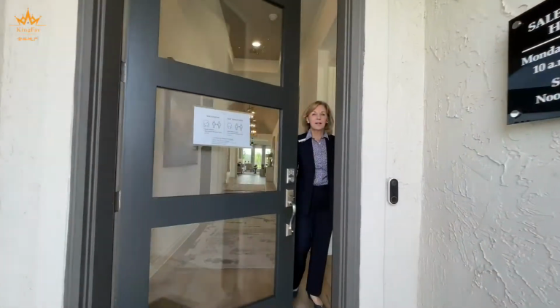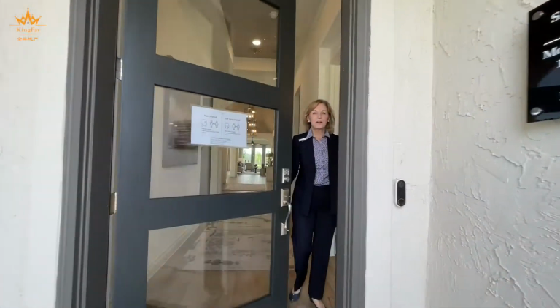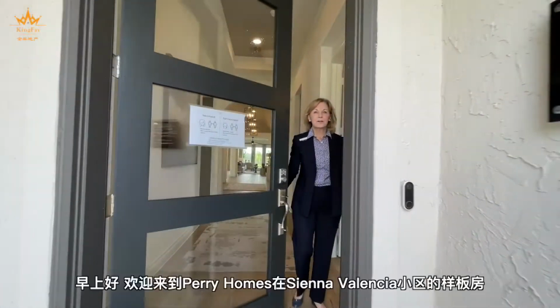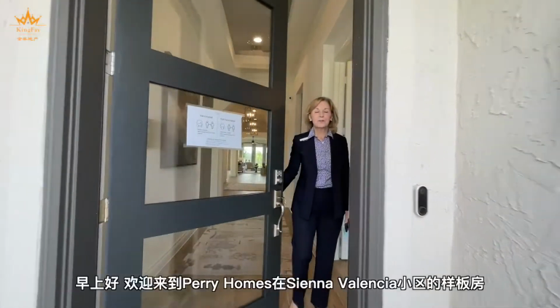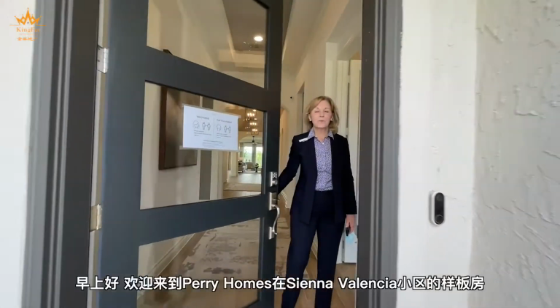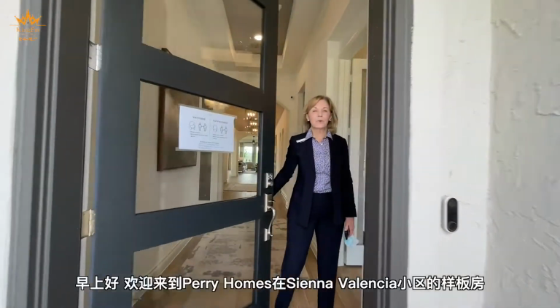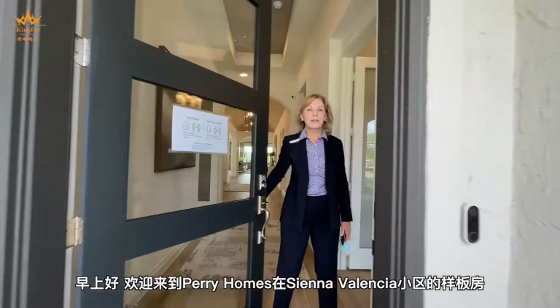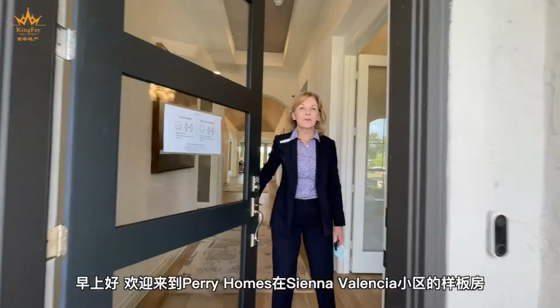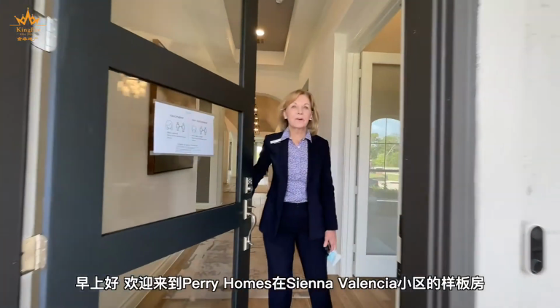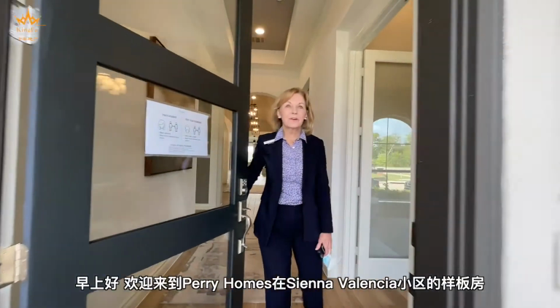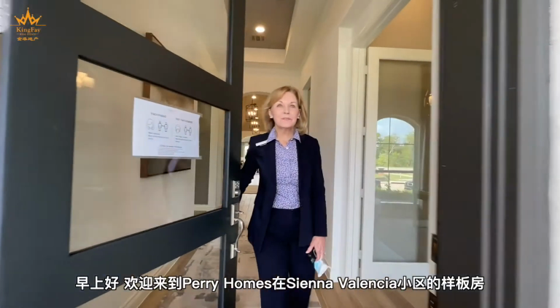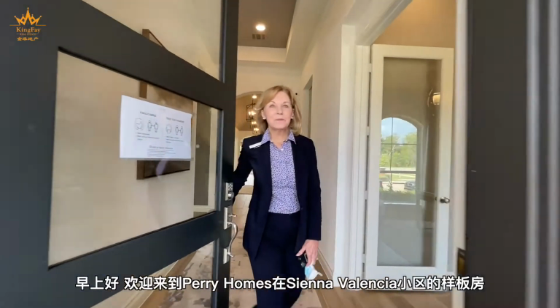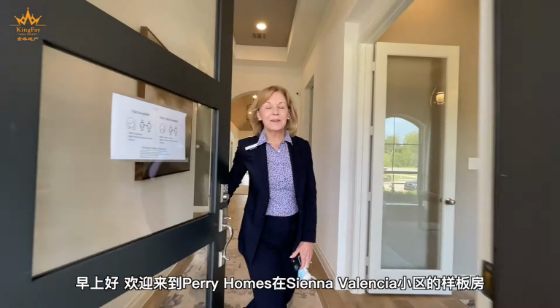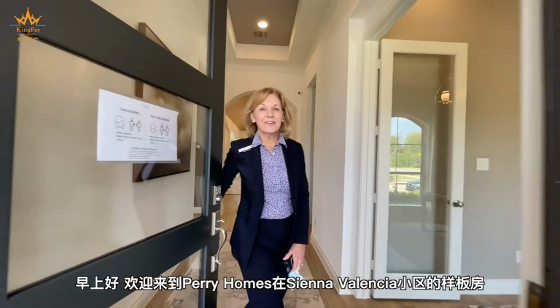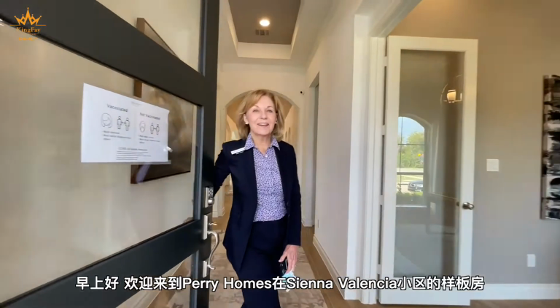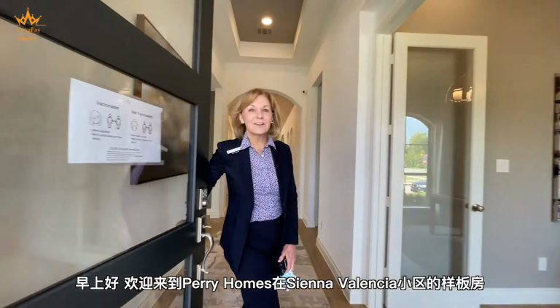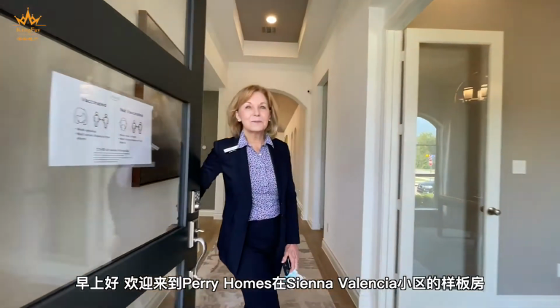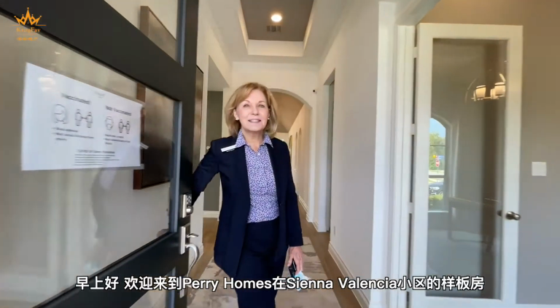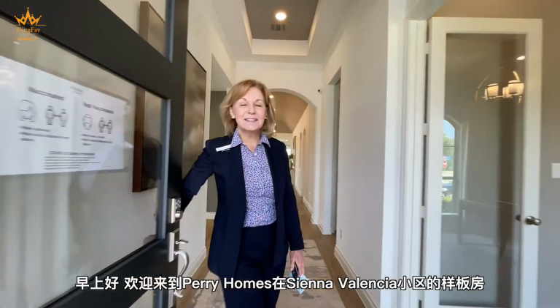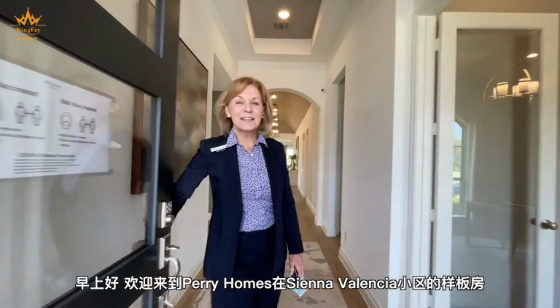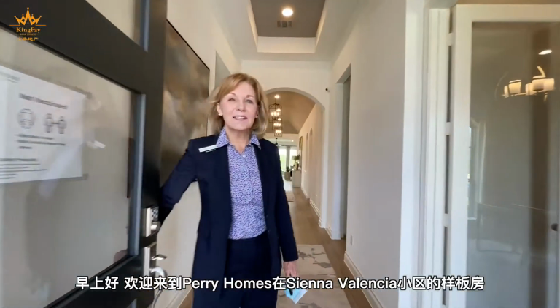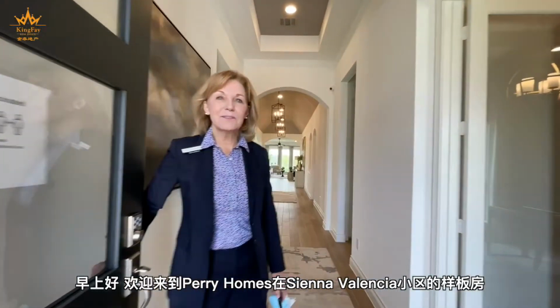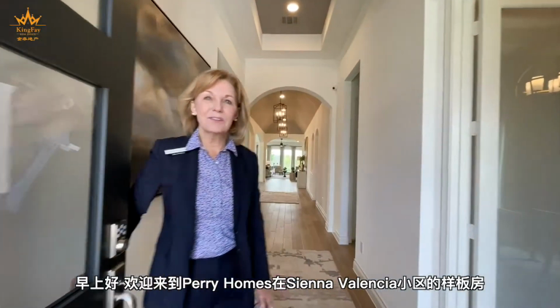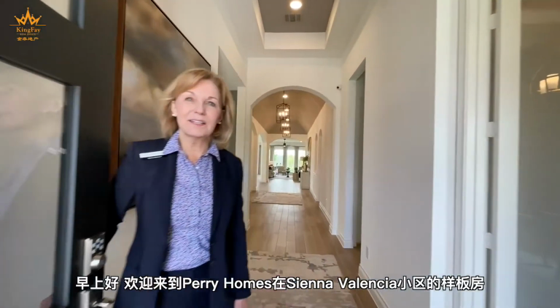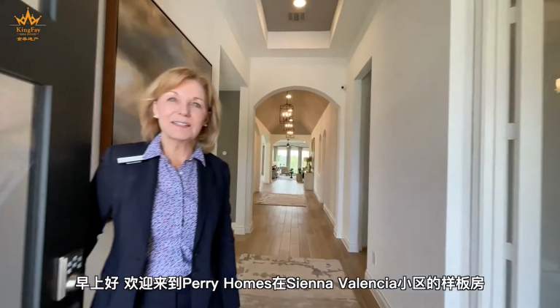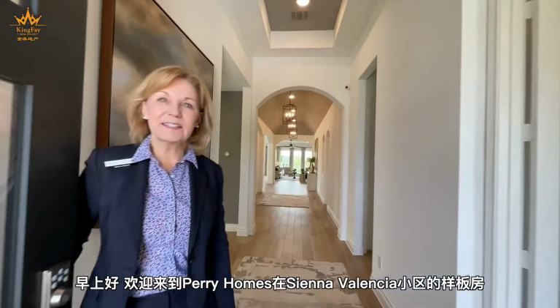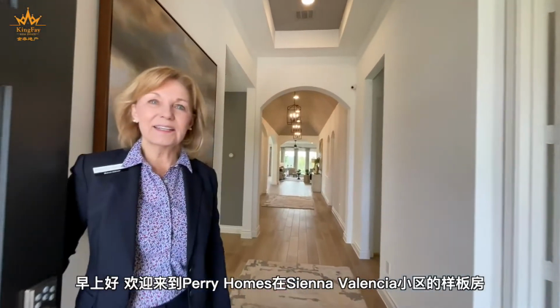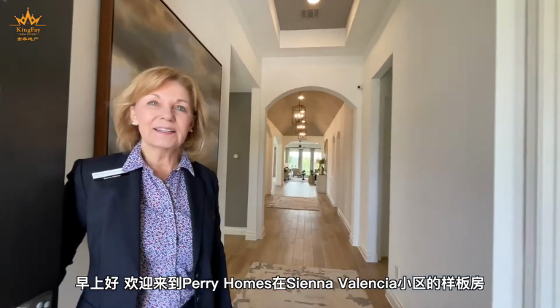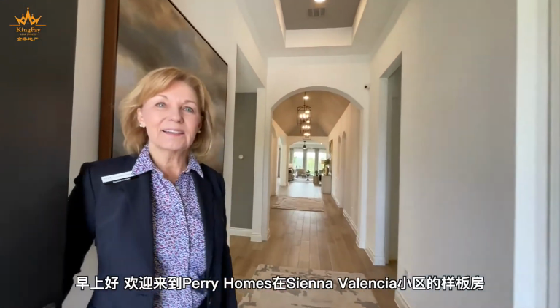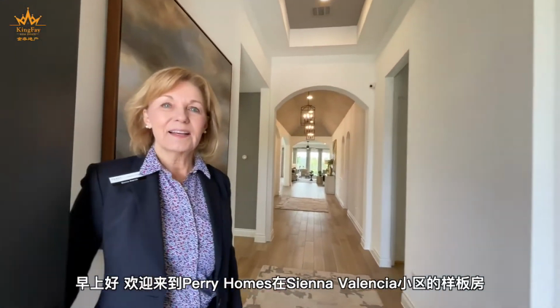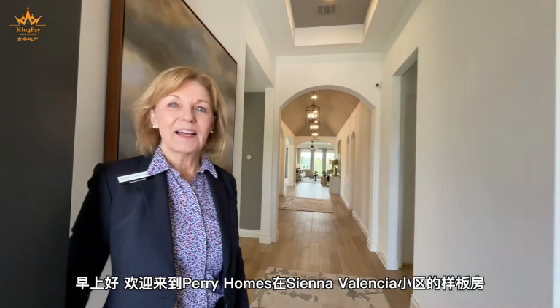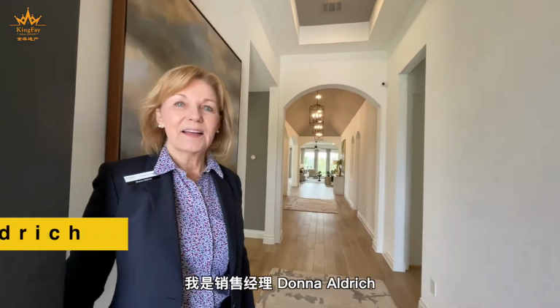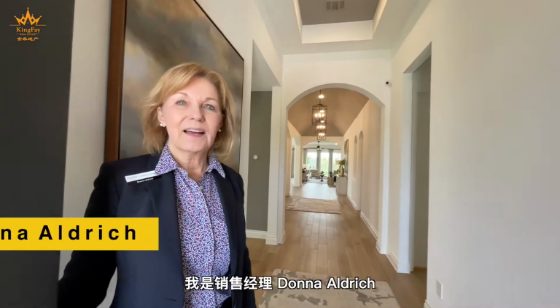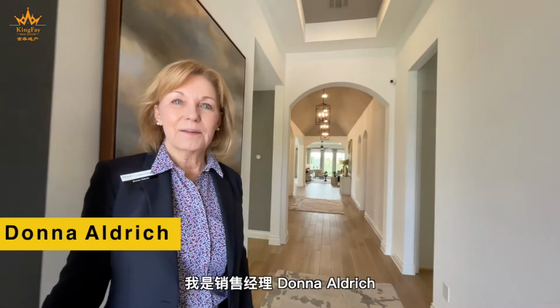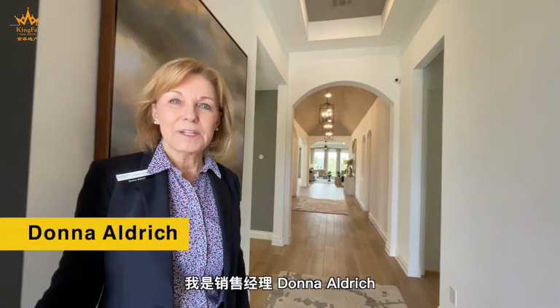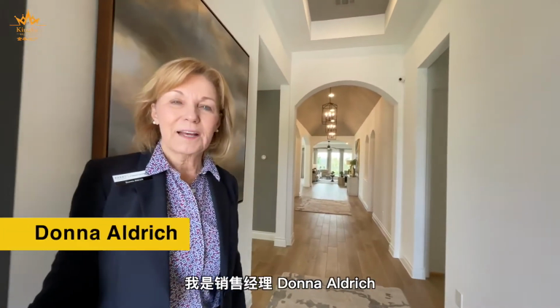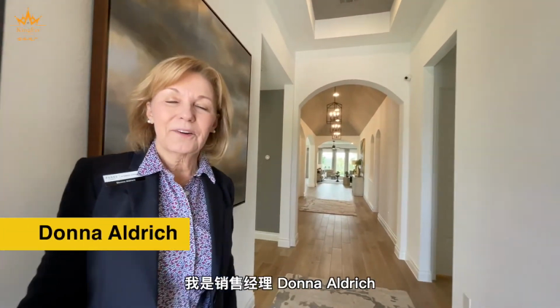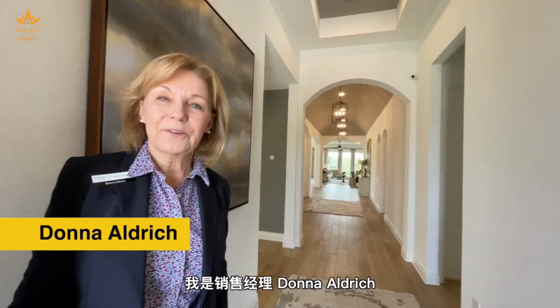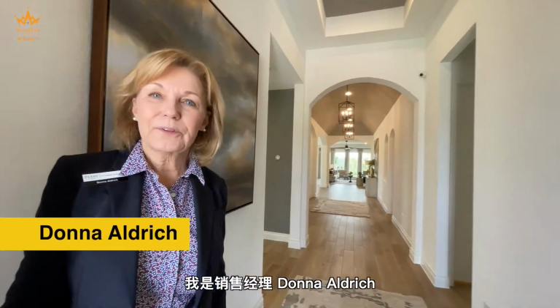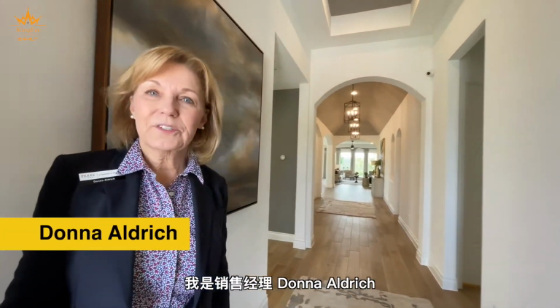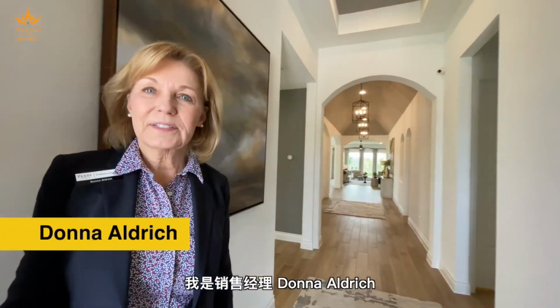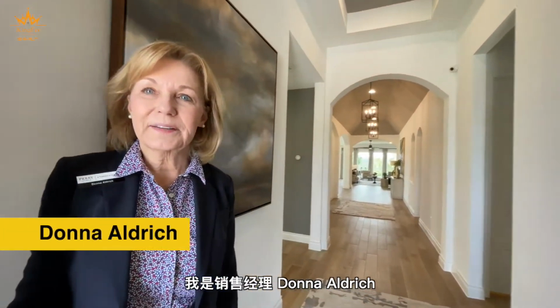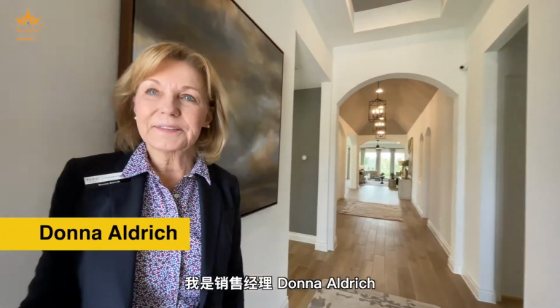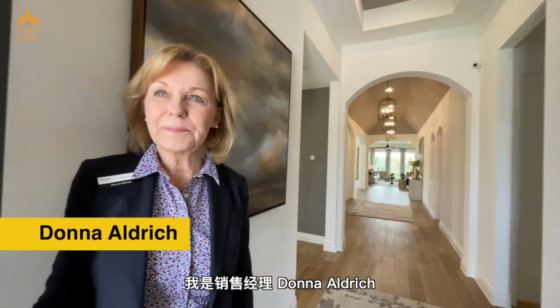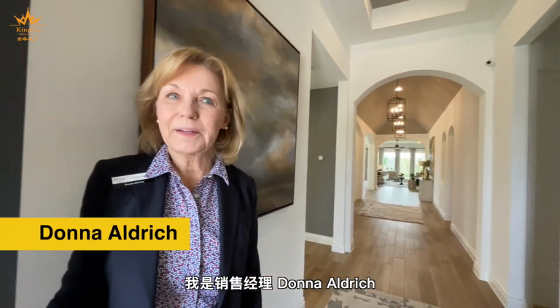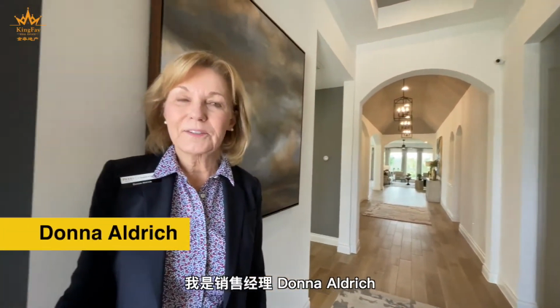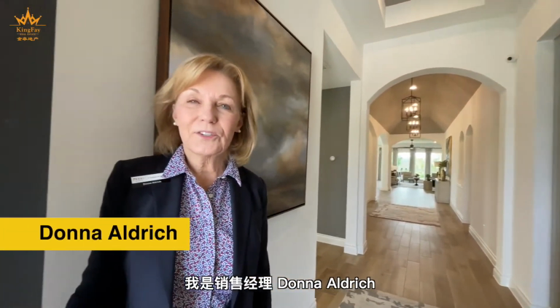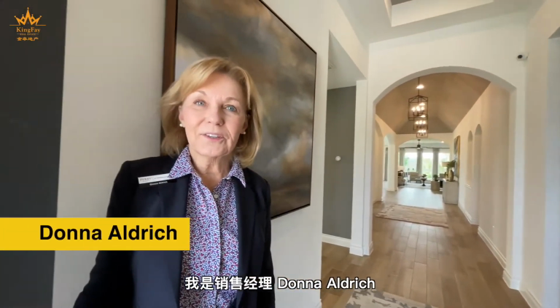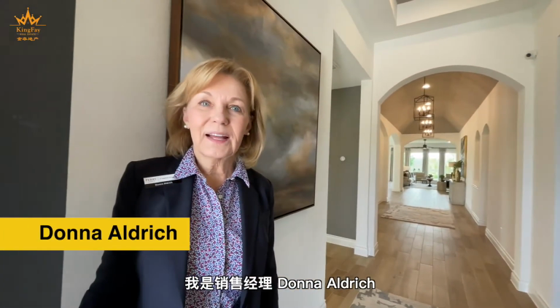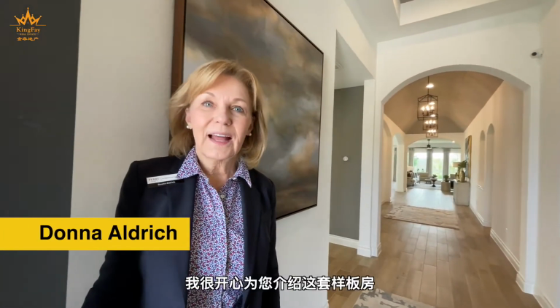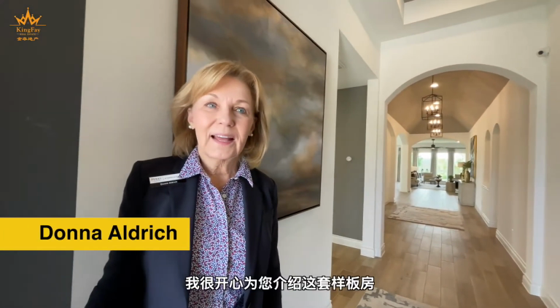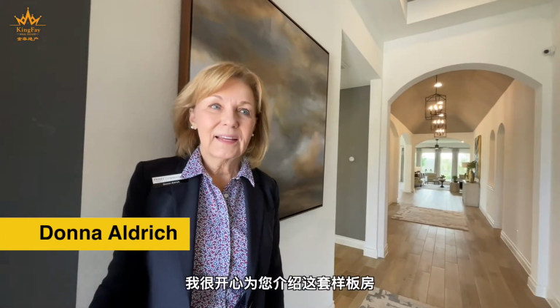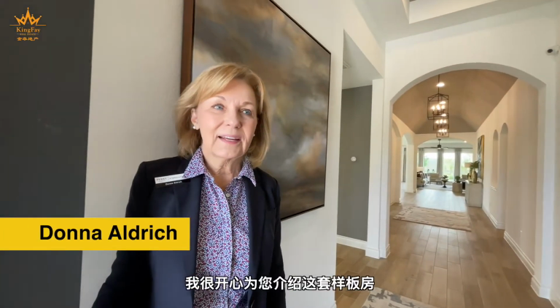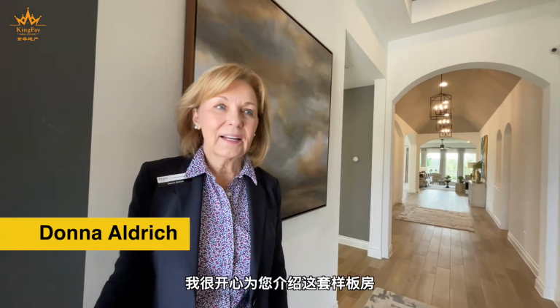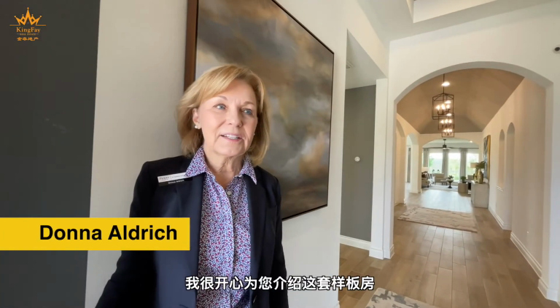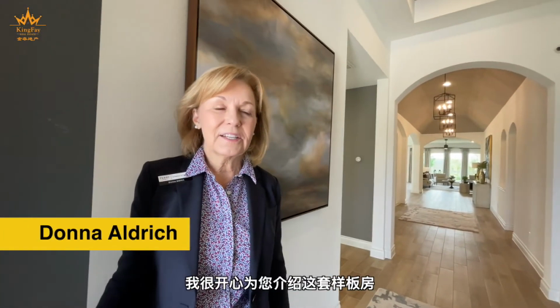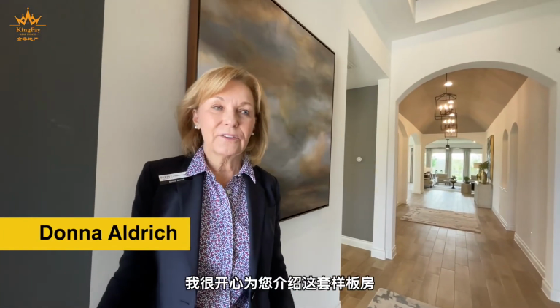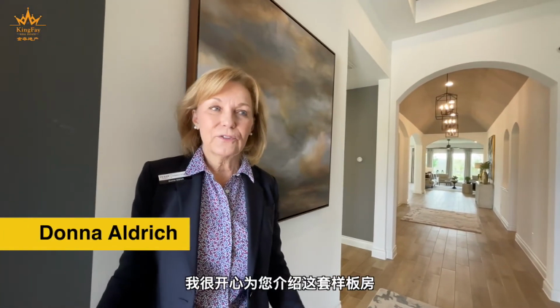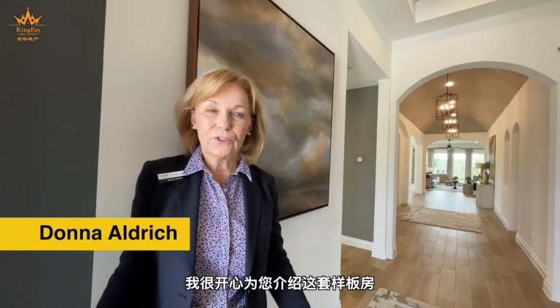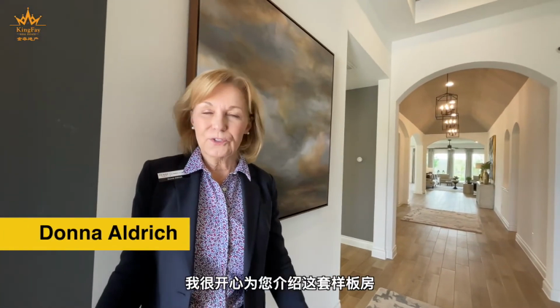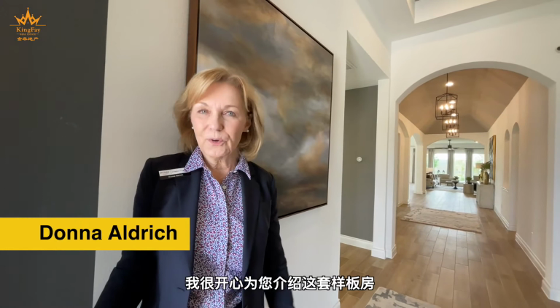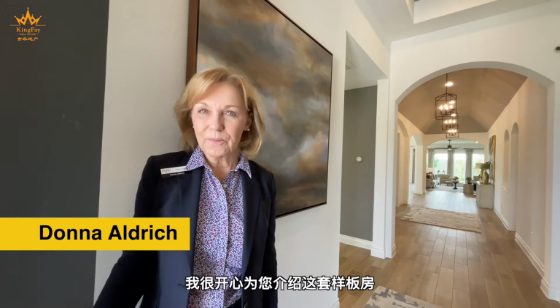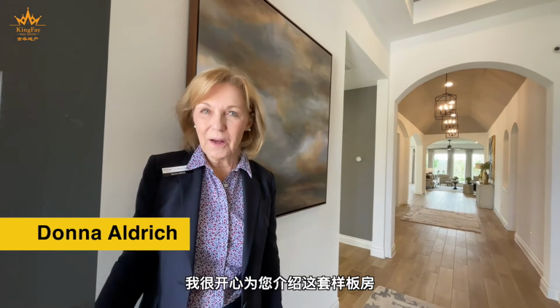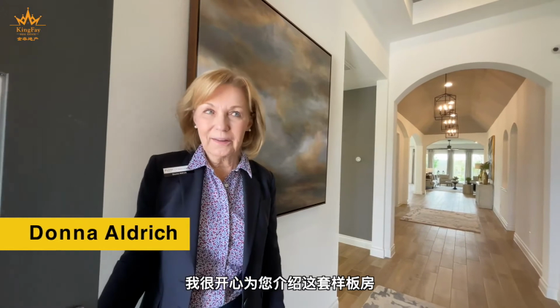Good morning. Welcome to Perry Homes in Siena, Valencia. I am Donna Aldridge, a sales manager, and I'd like to introduce you to our model.